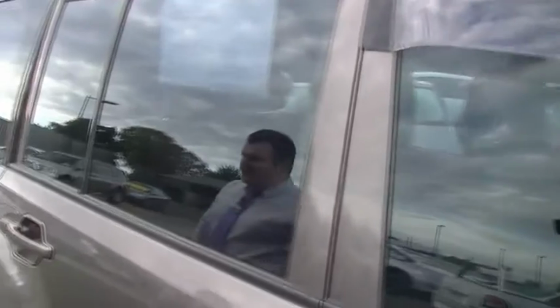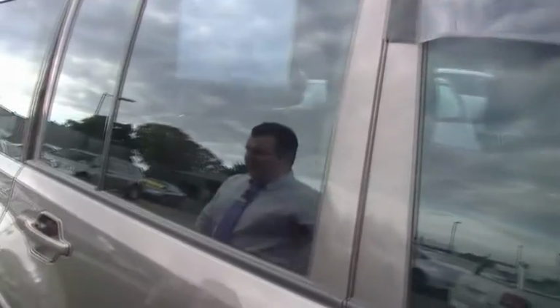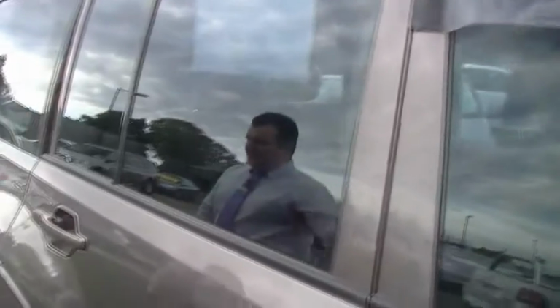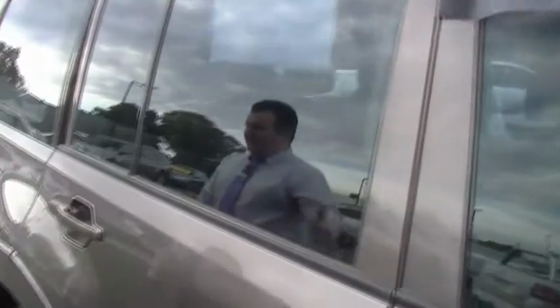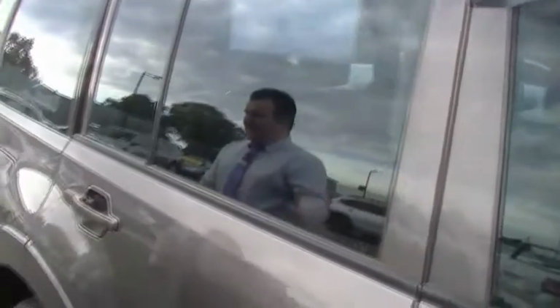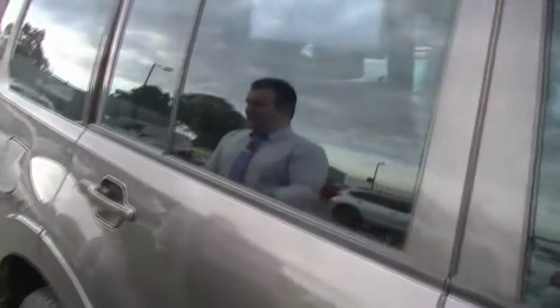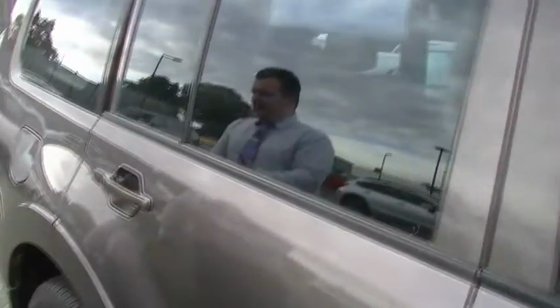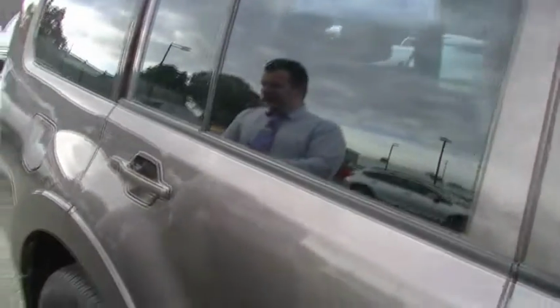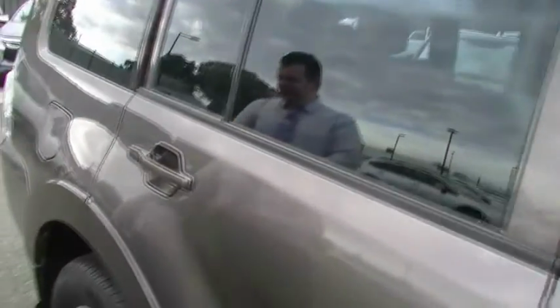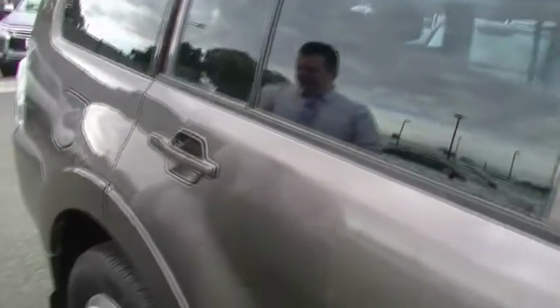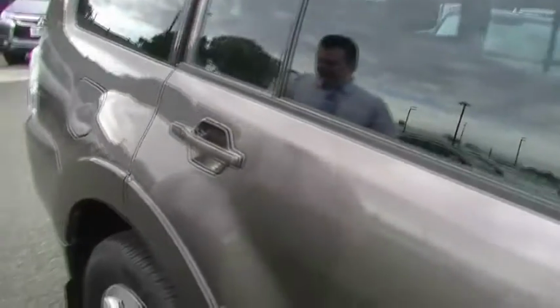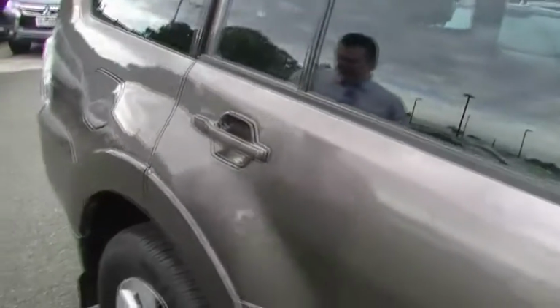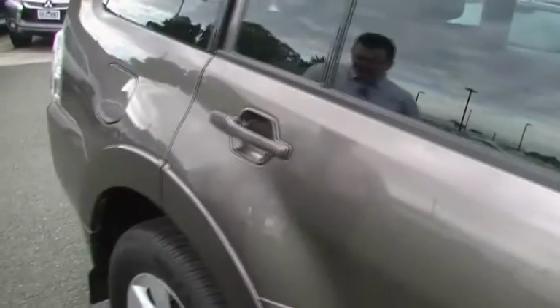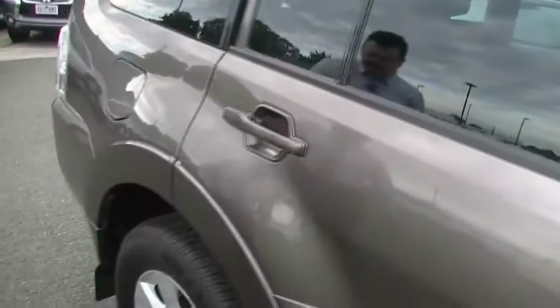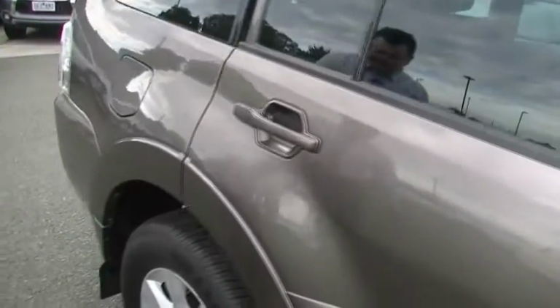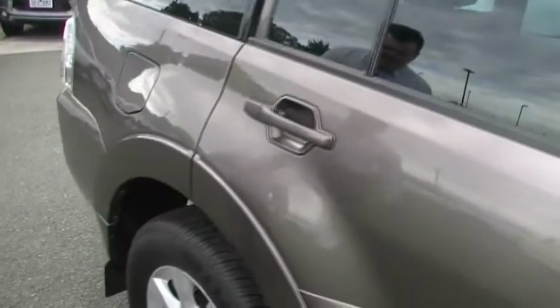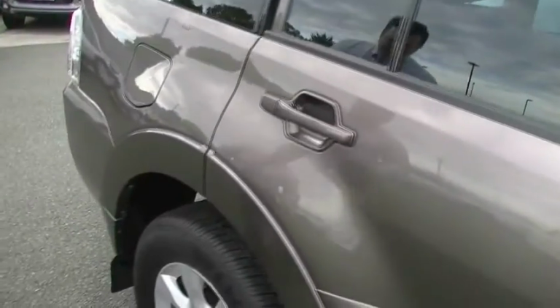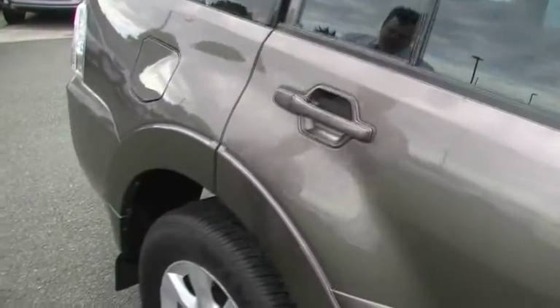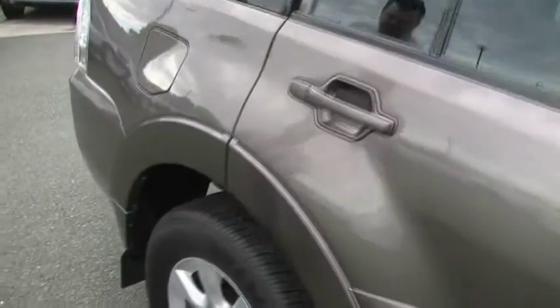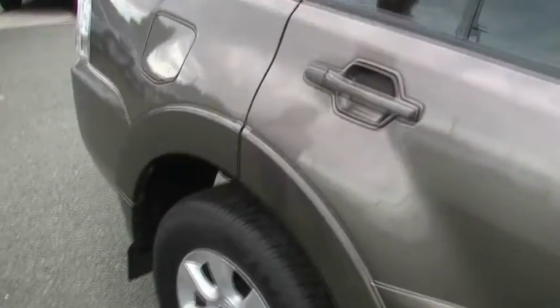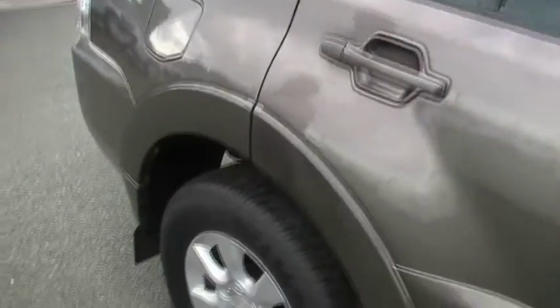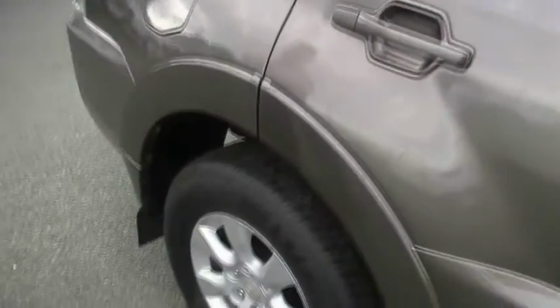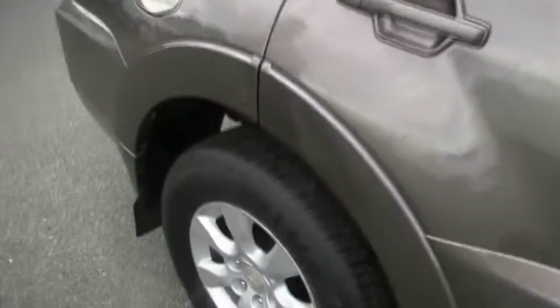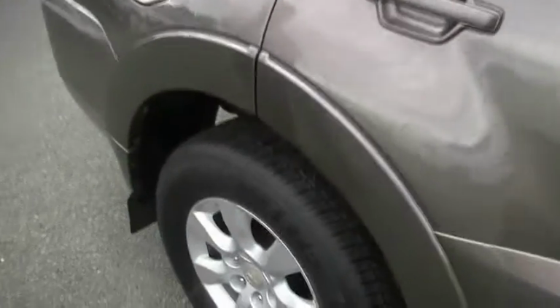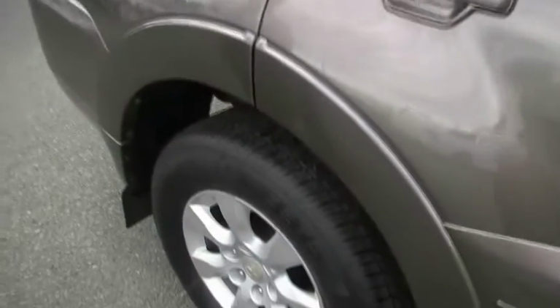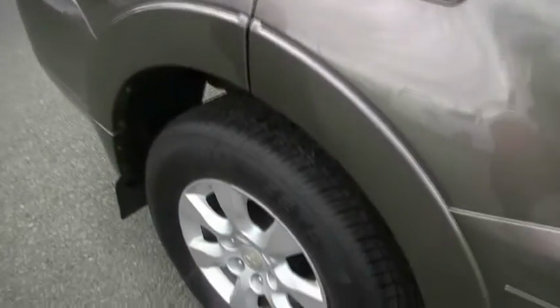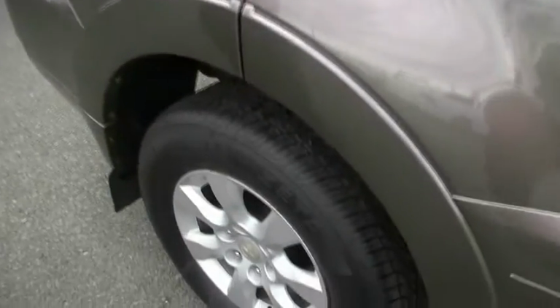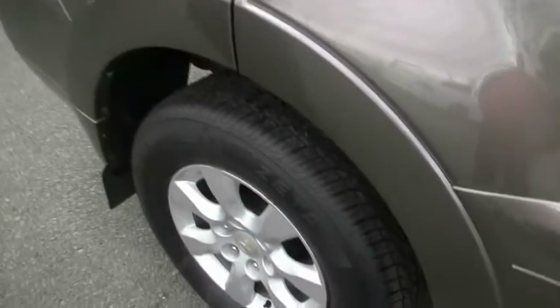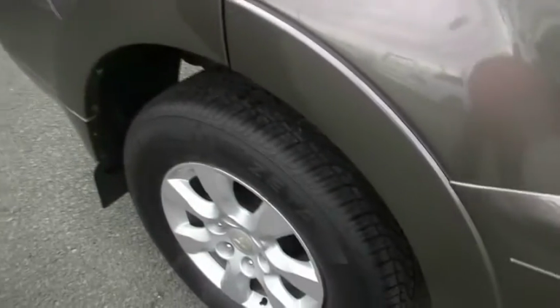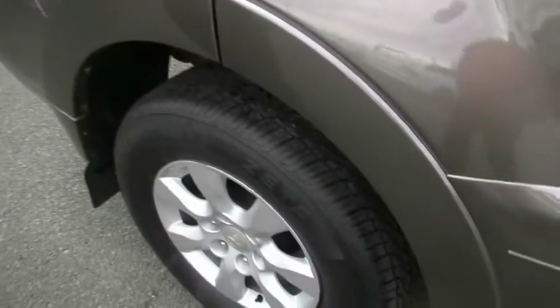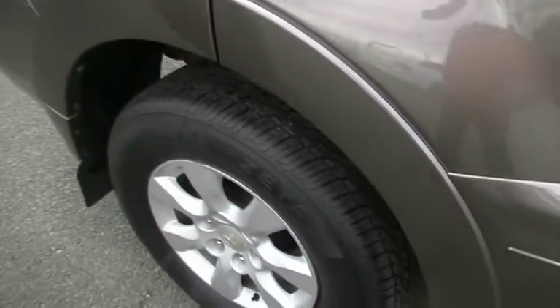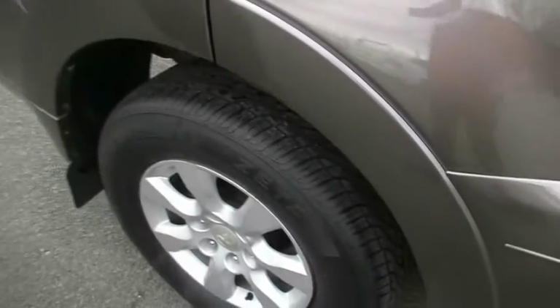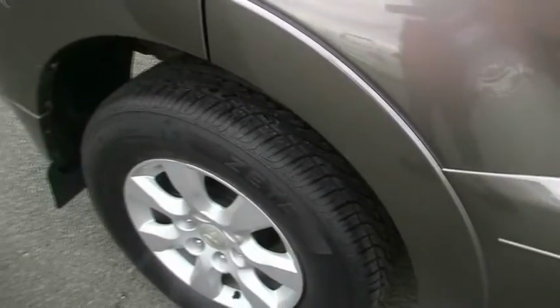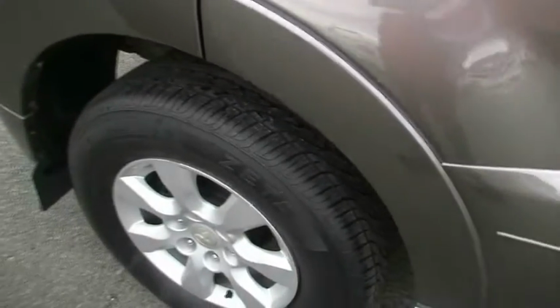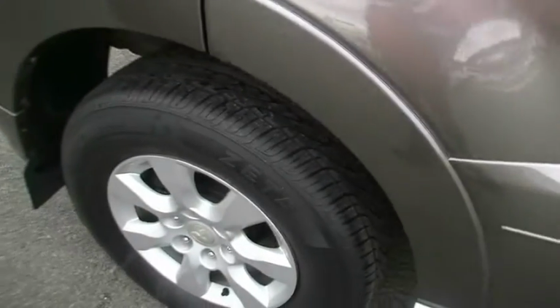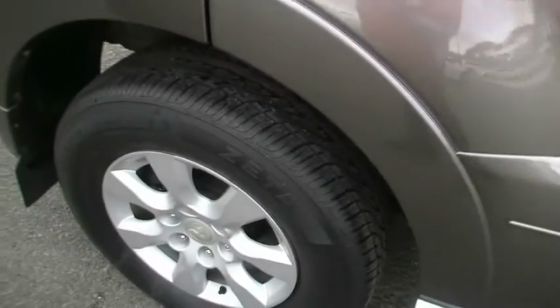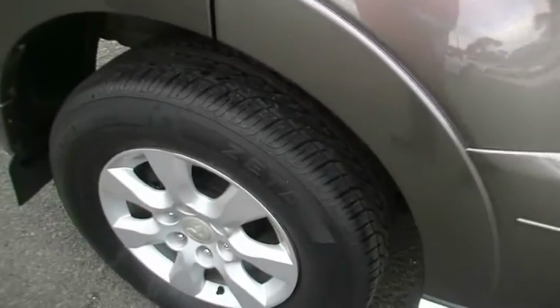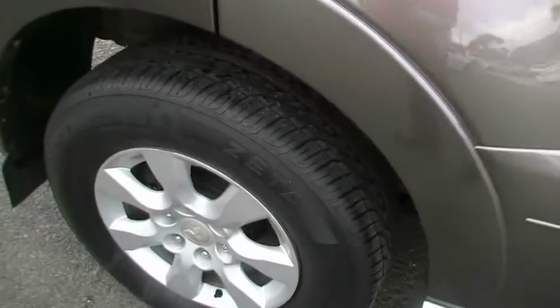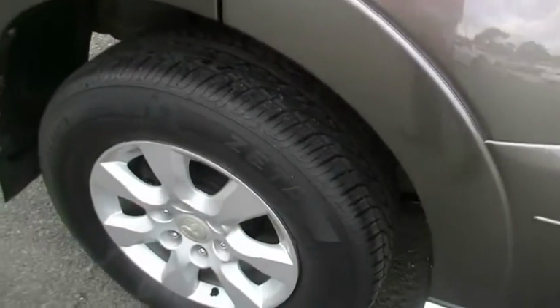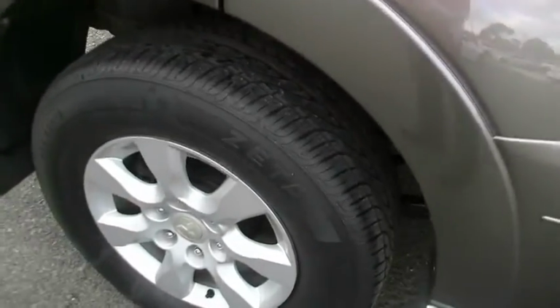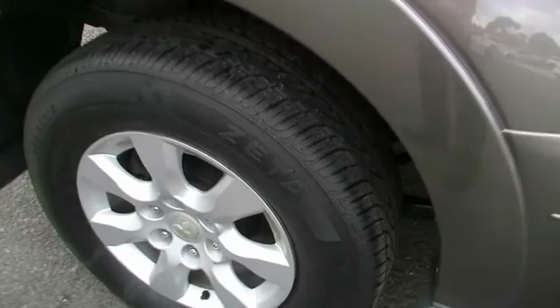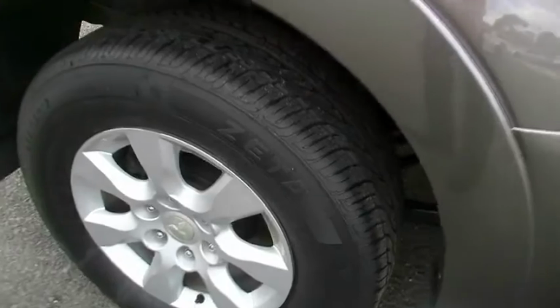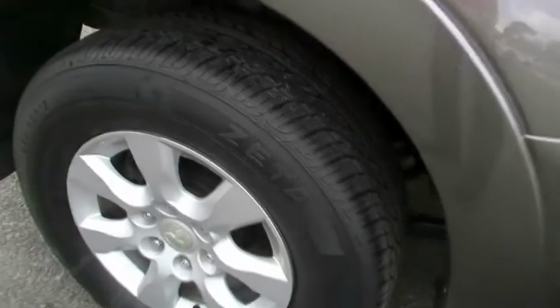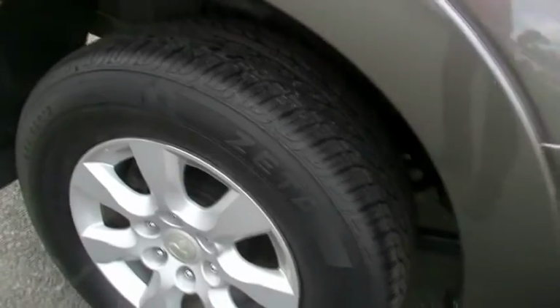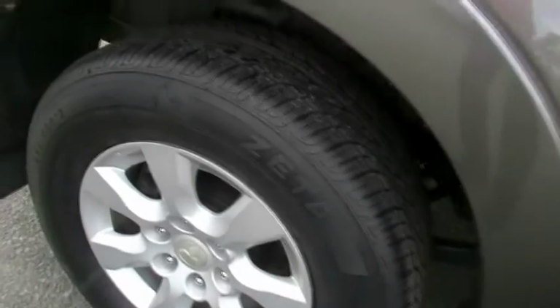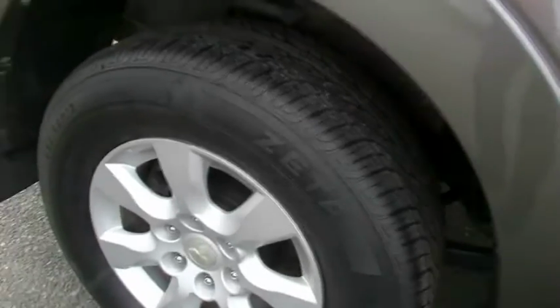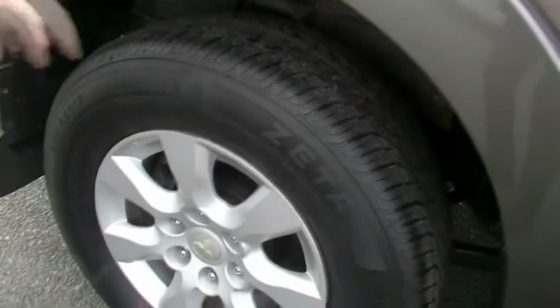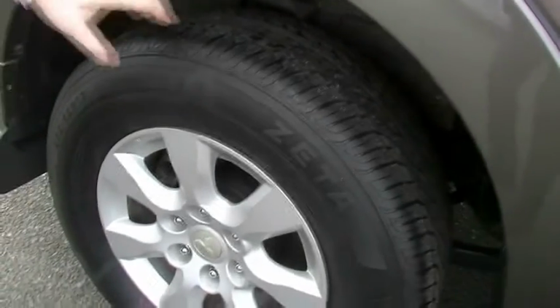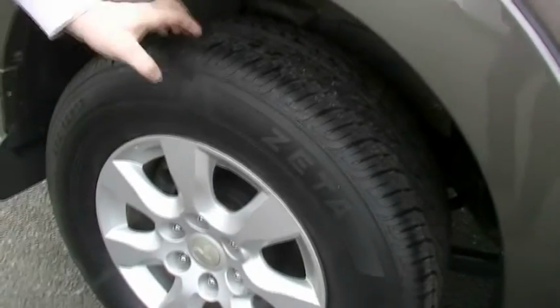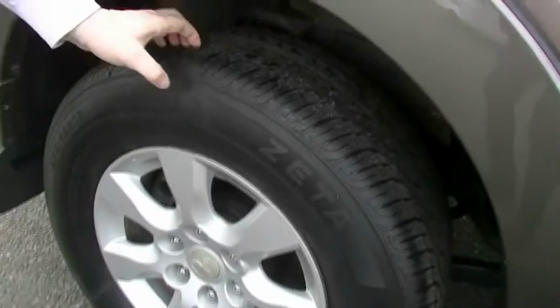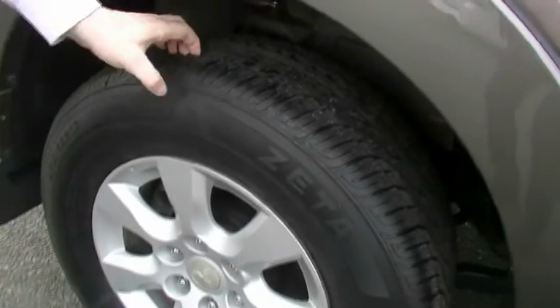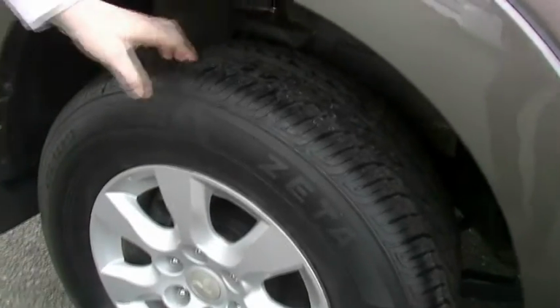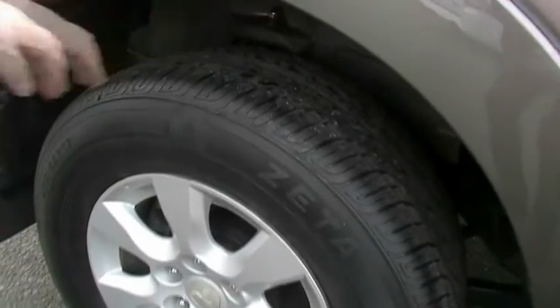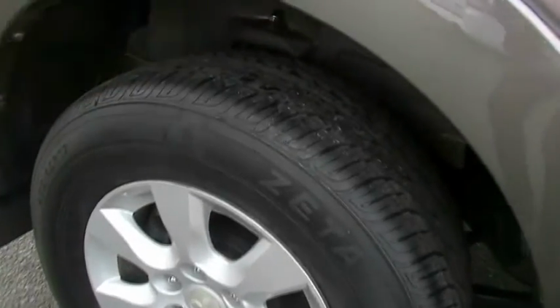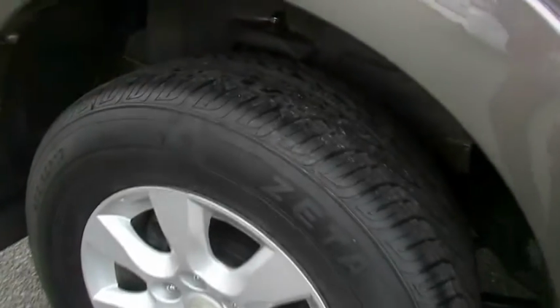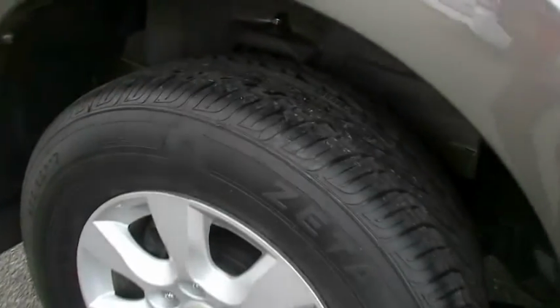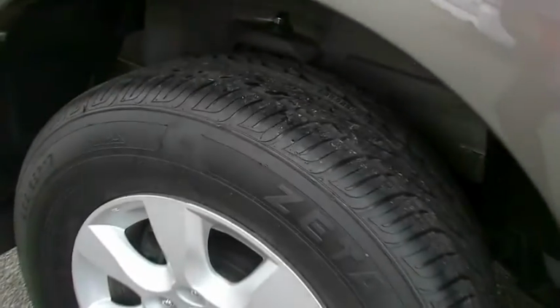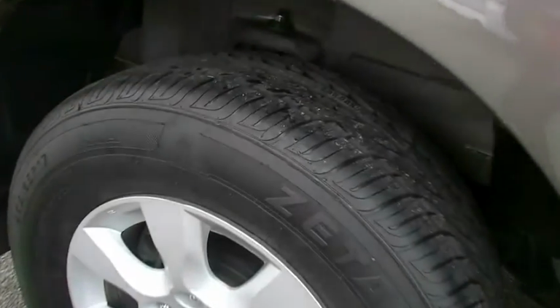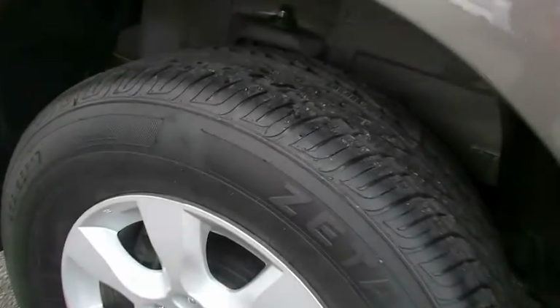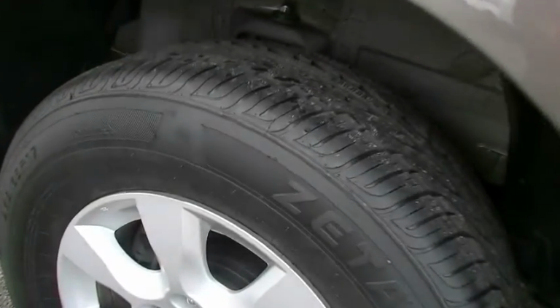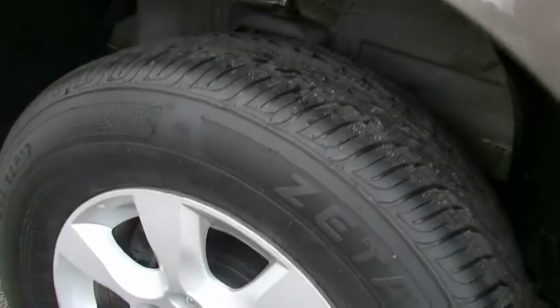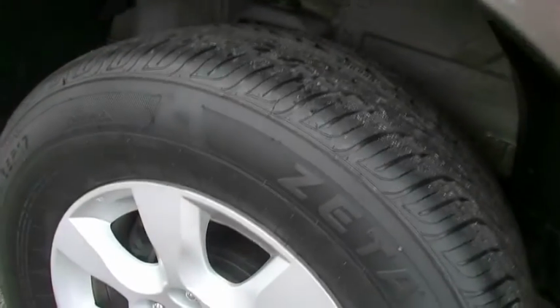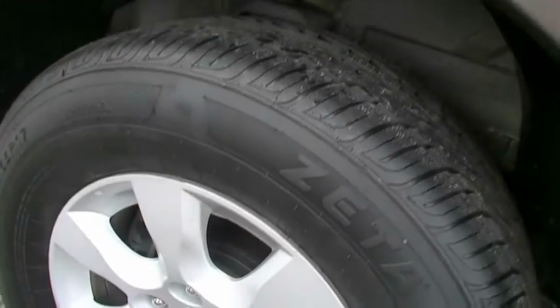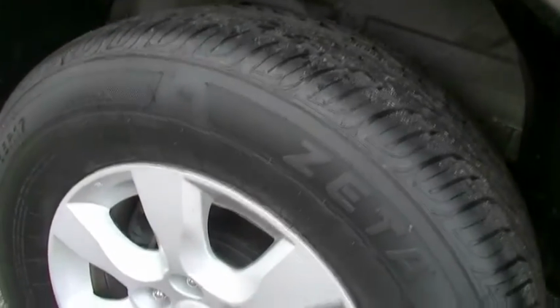Coming down the back of the vehicle, the back driver's wheel is unmarked - no gutter rash or anything like that. Yet again, a brand new tyre on the vehicle as well.